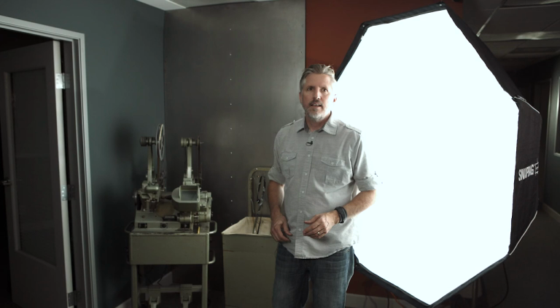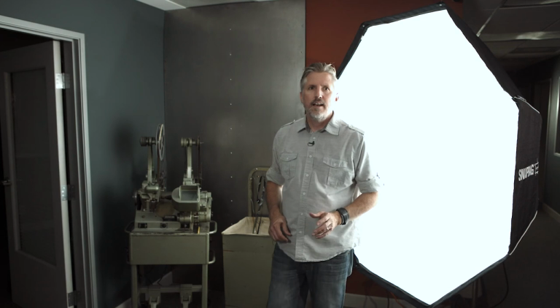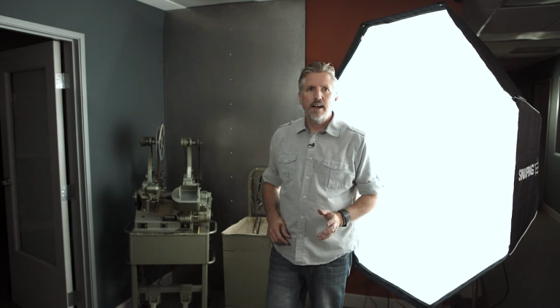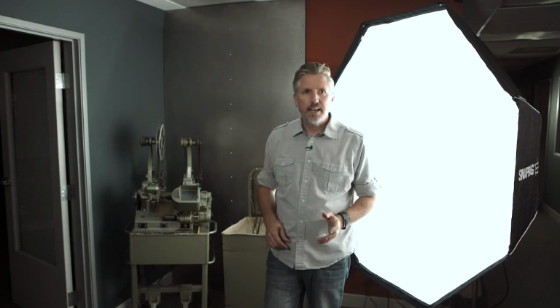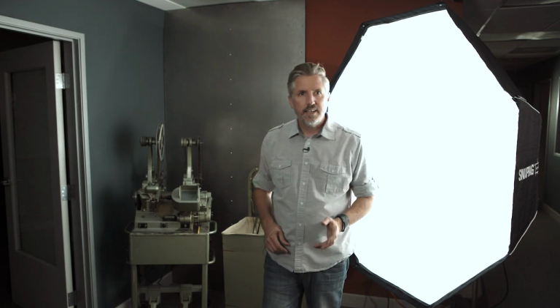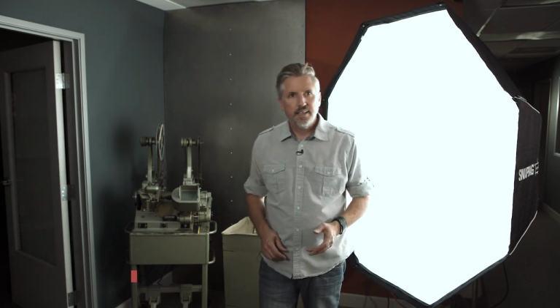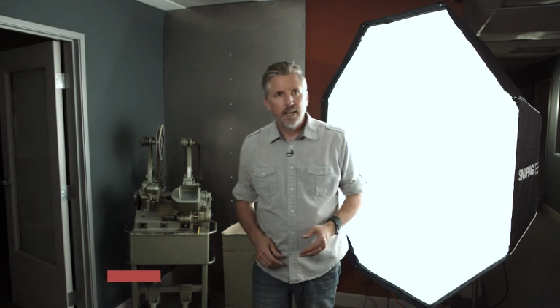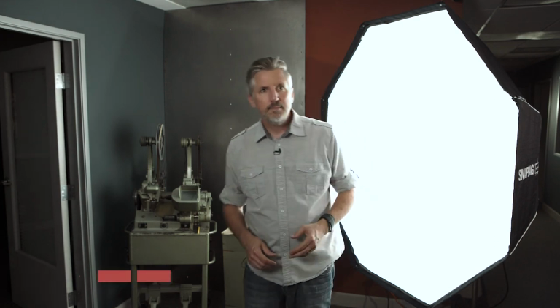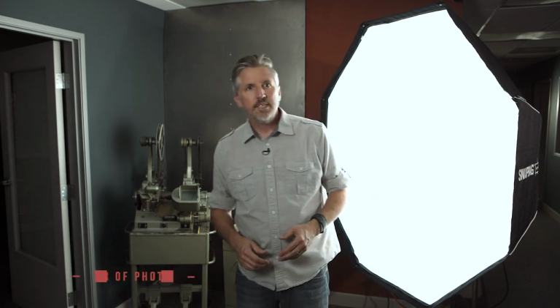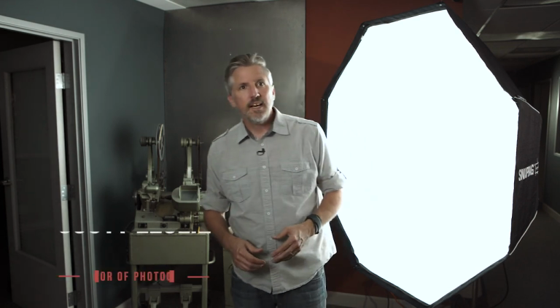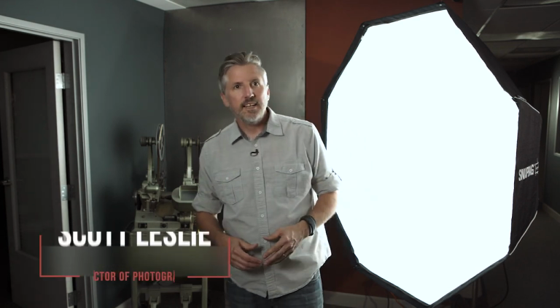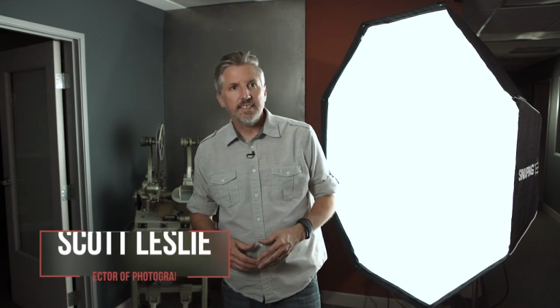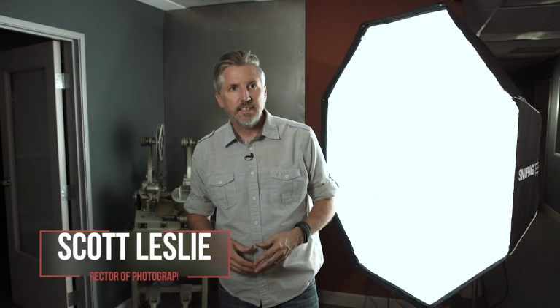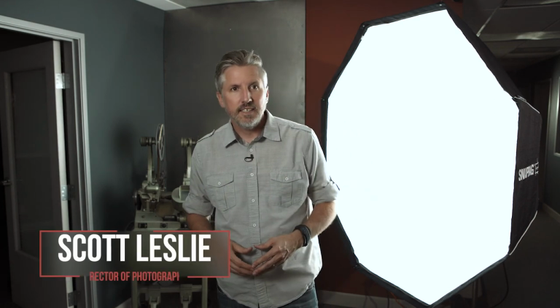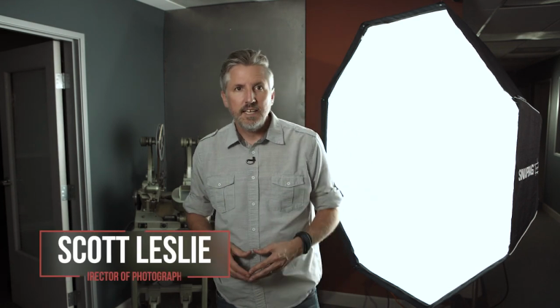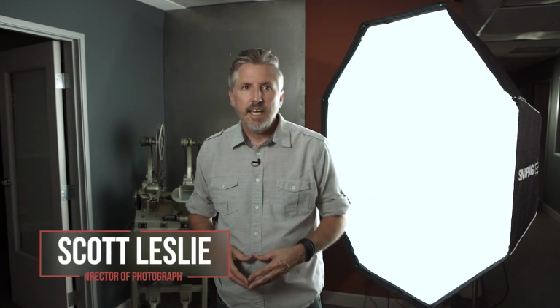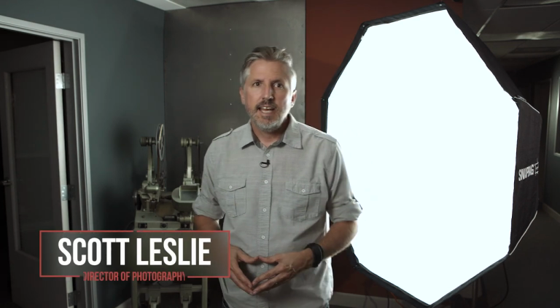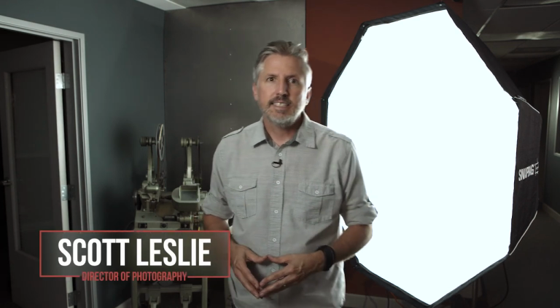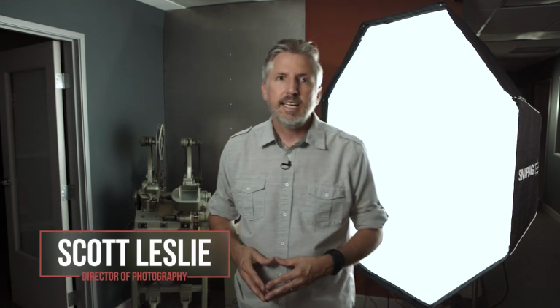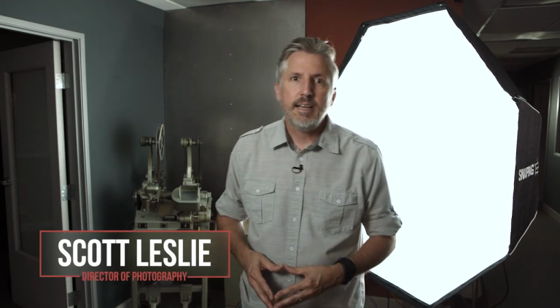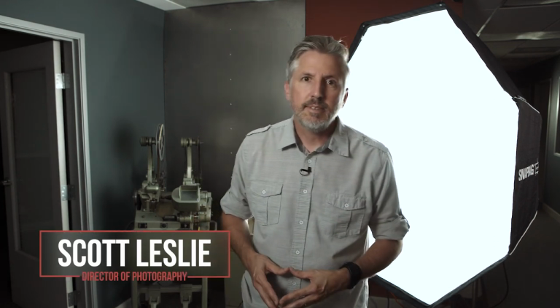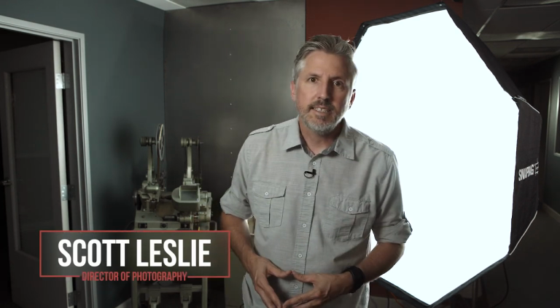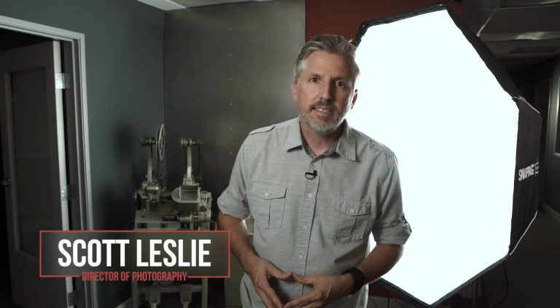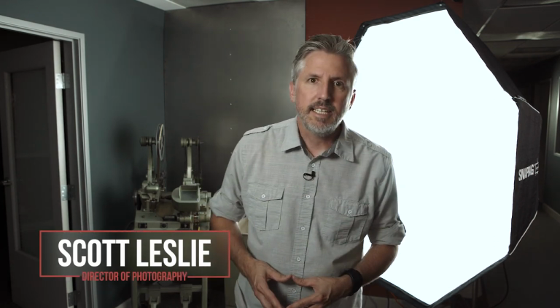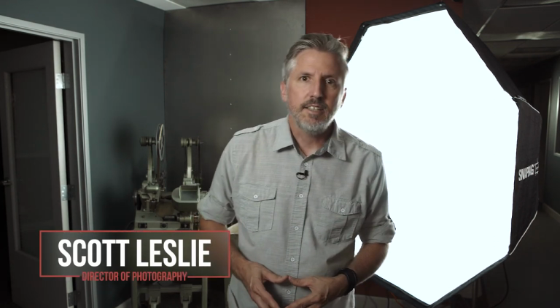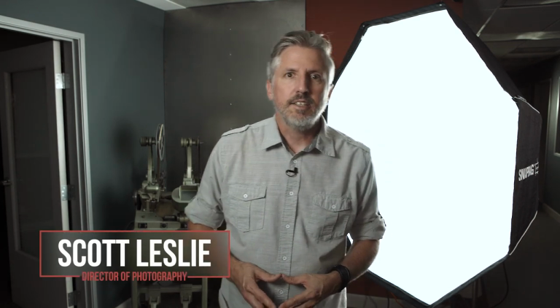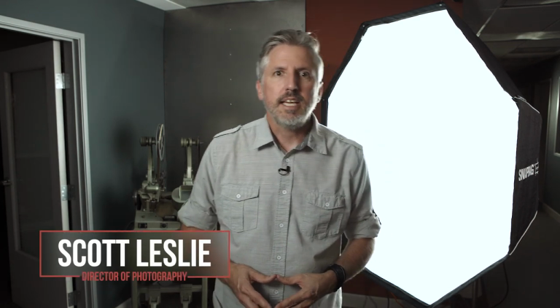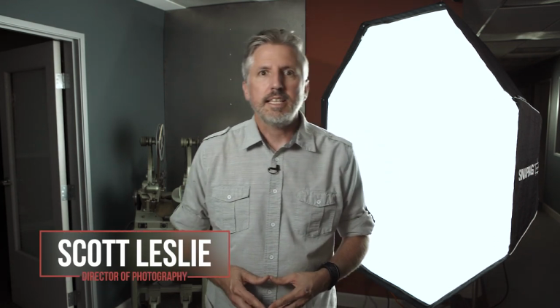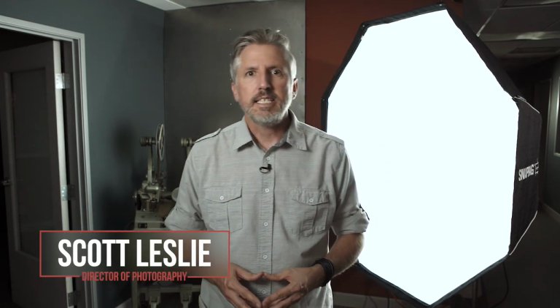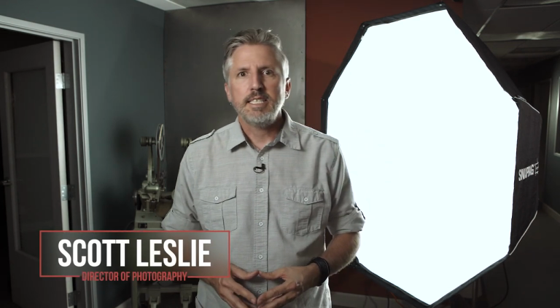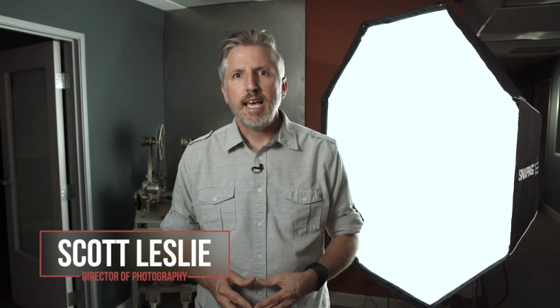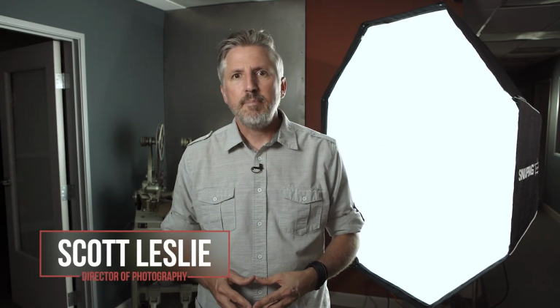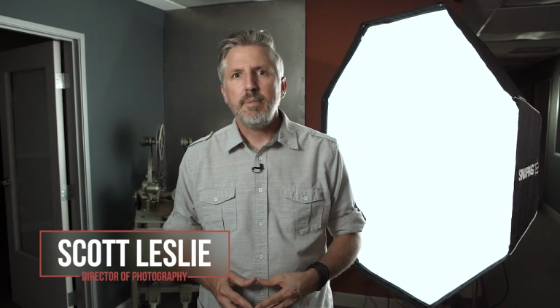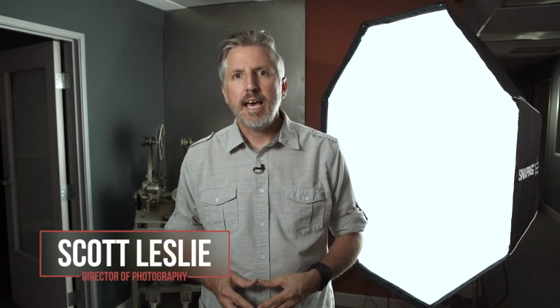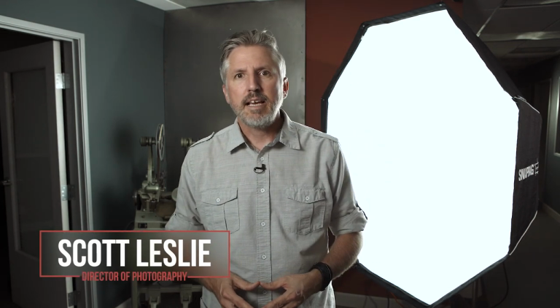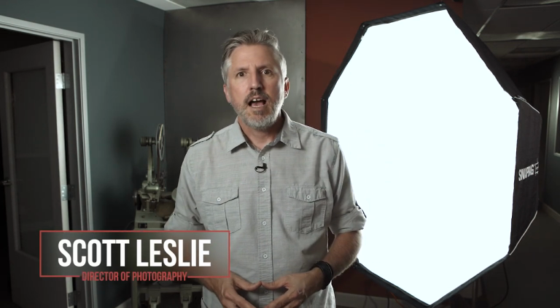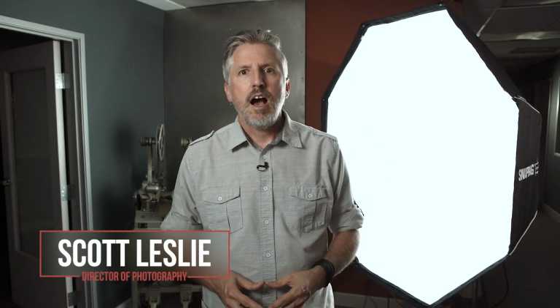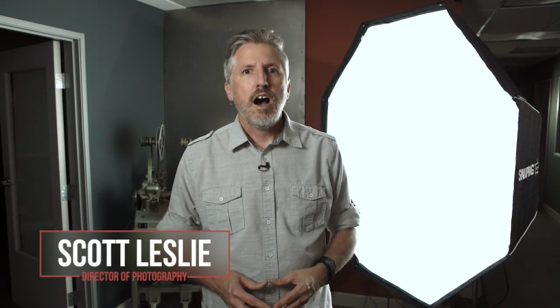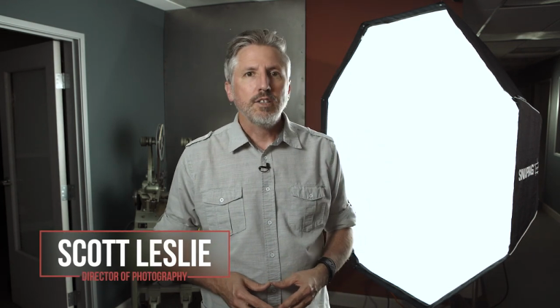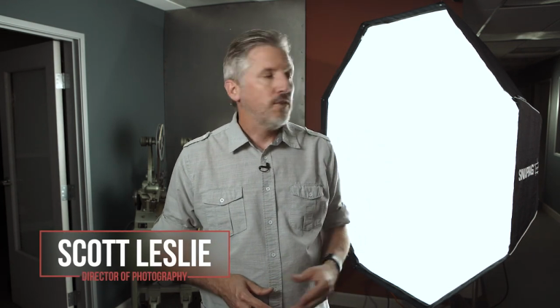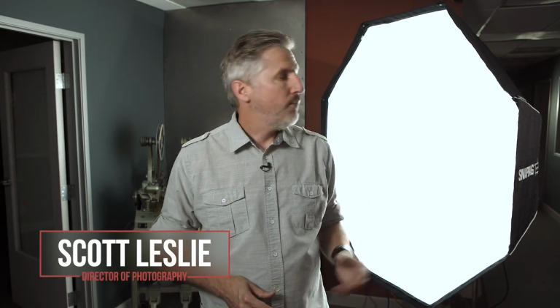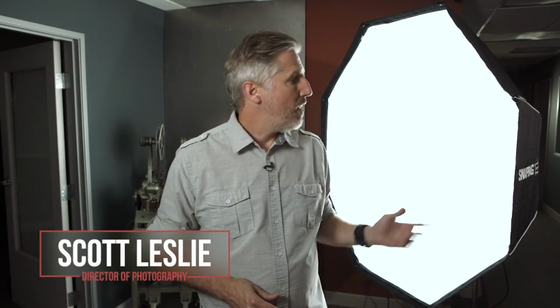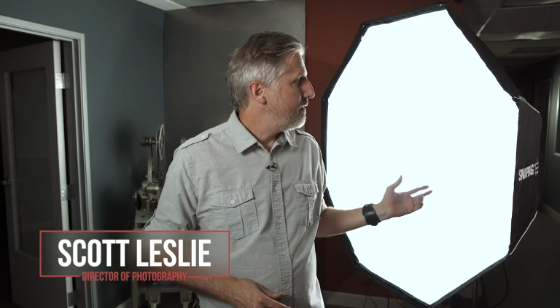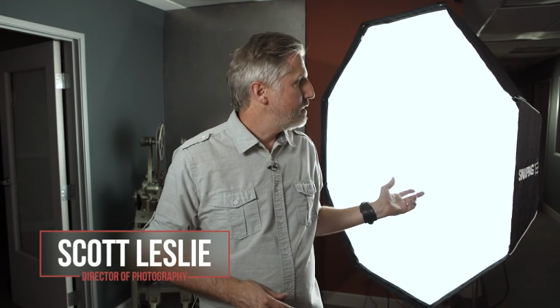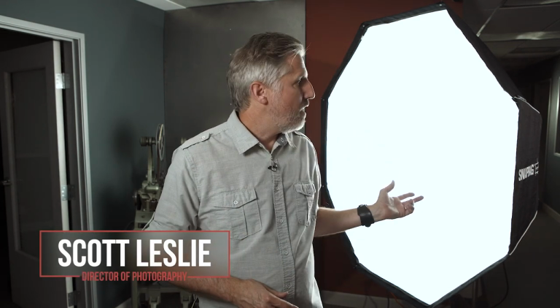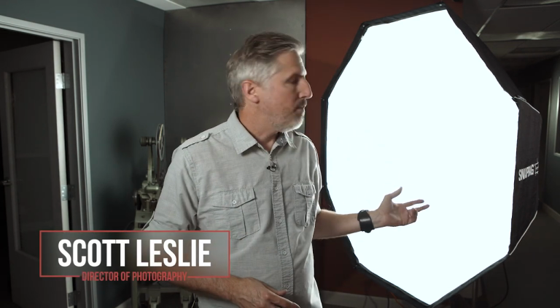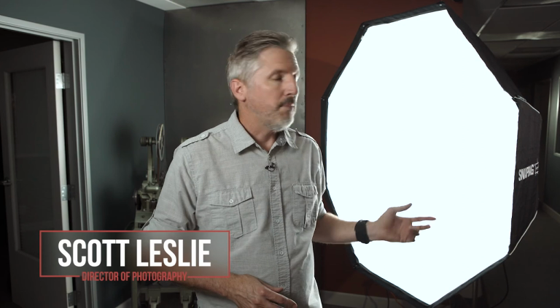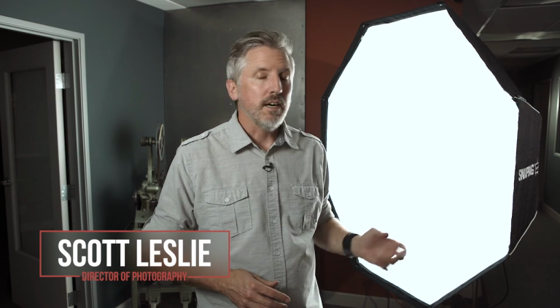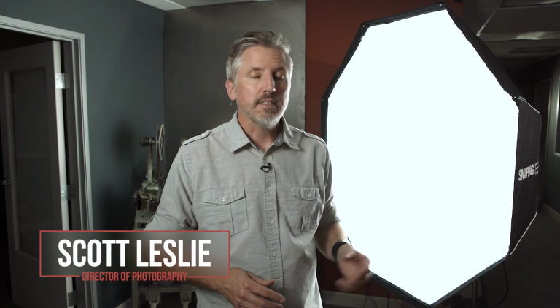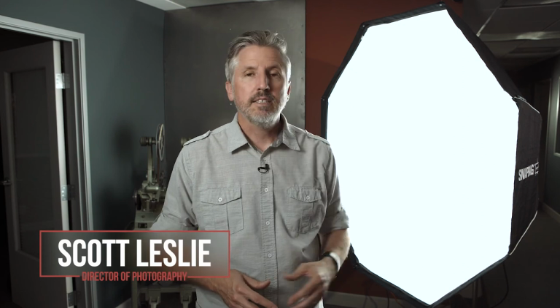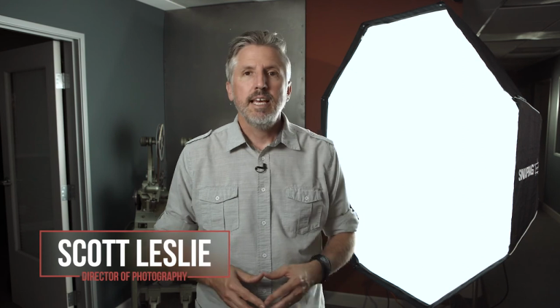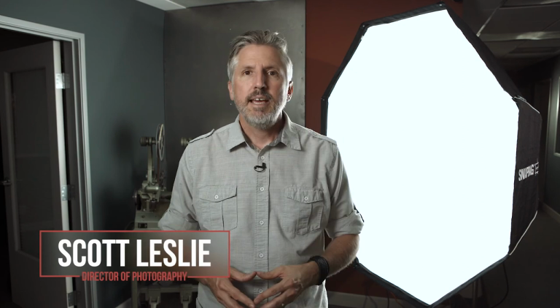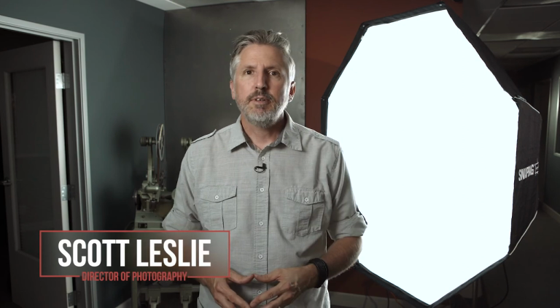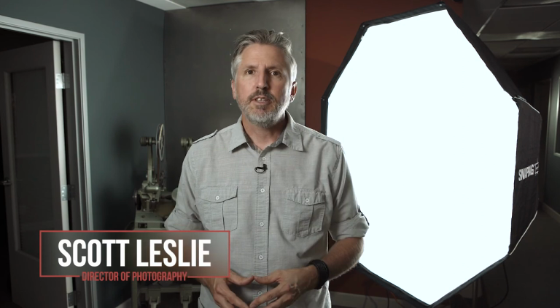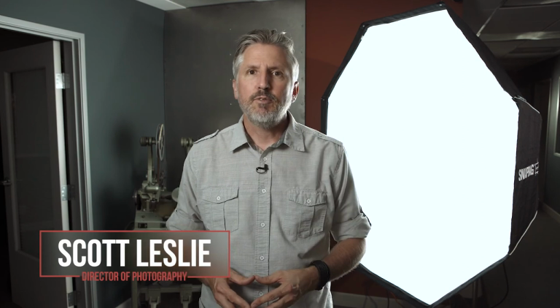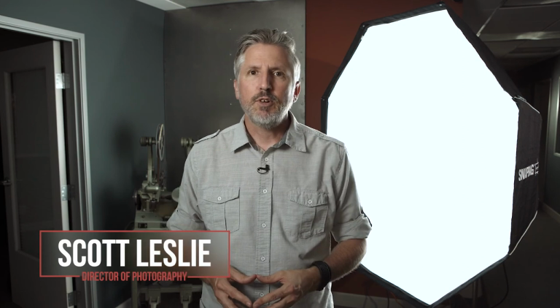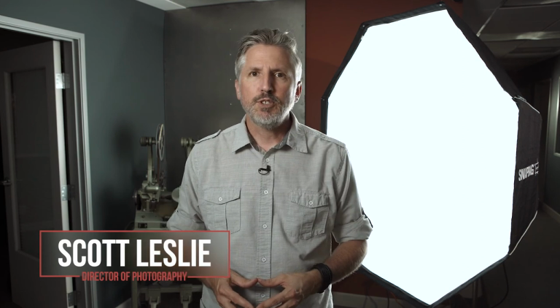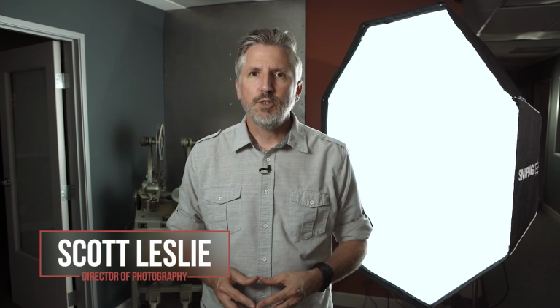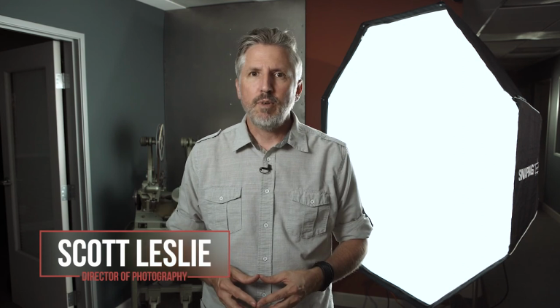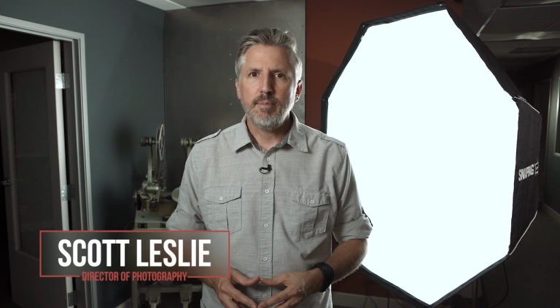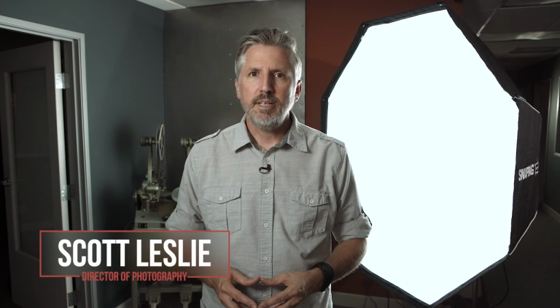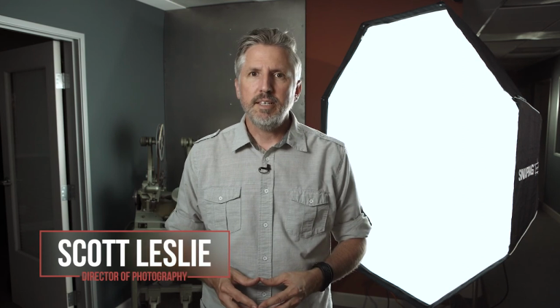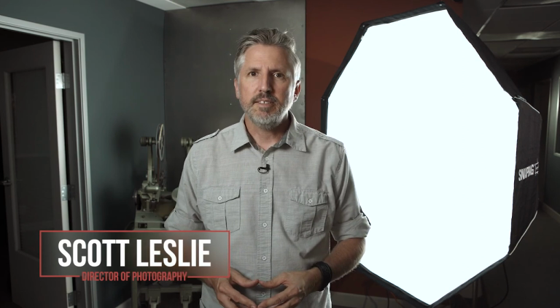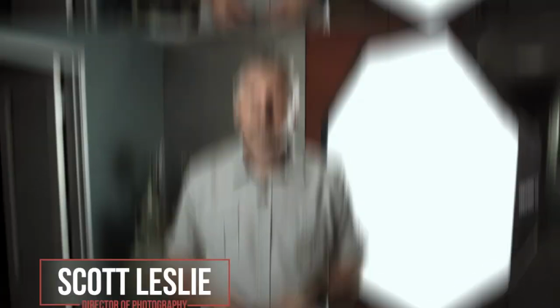Hi, I'm Scott Leslie and today I wanted to take a look at the SnapBag Octo 5 softbox with the versatile rabbit ears.